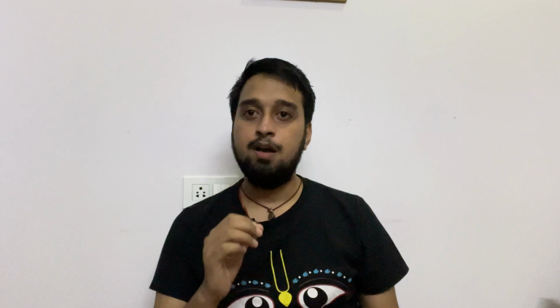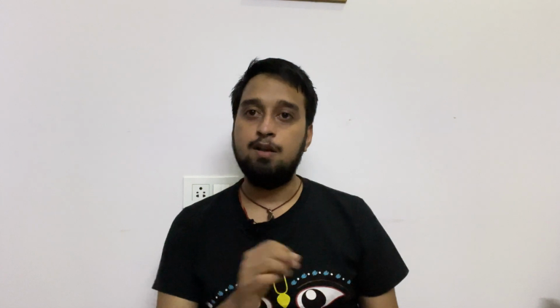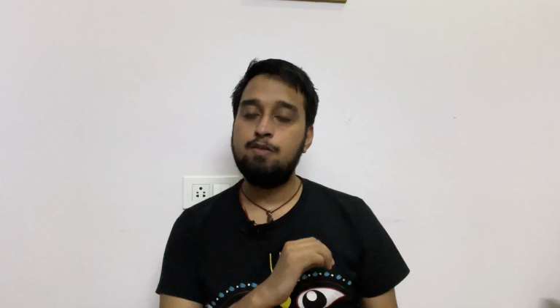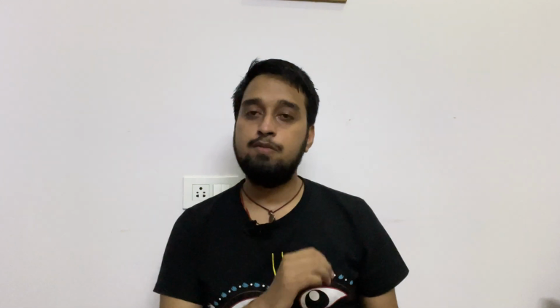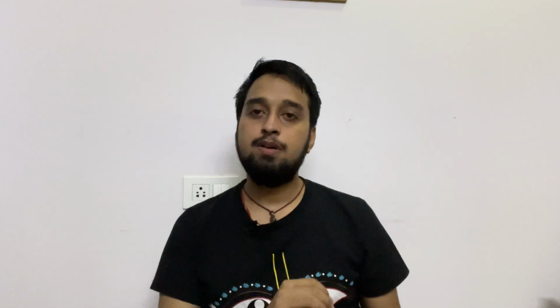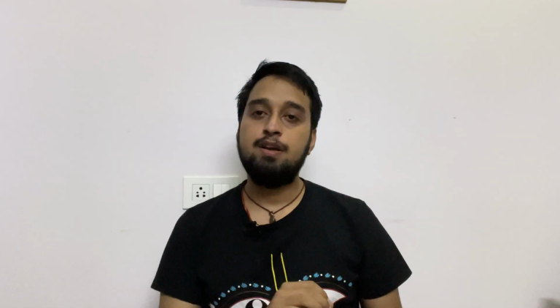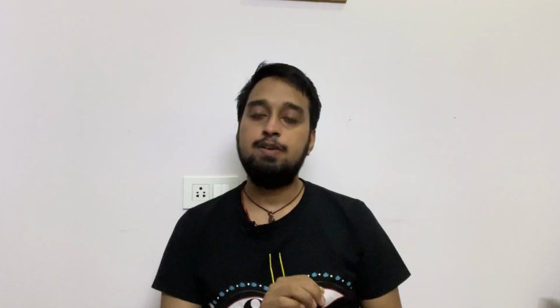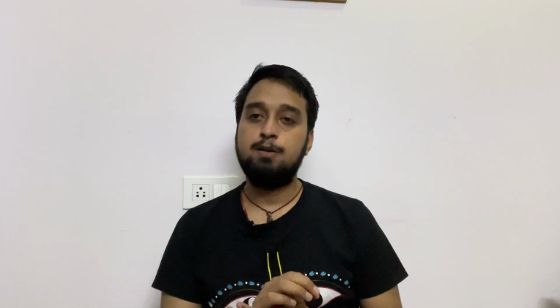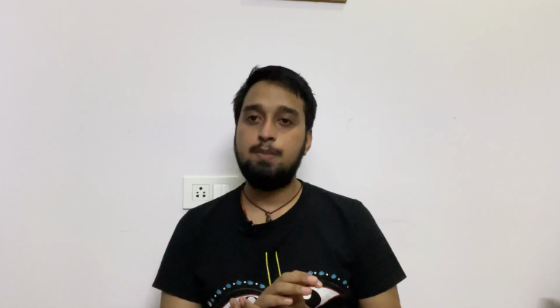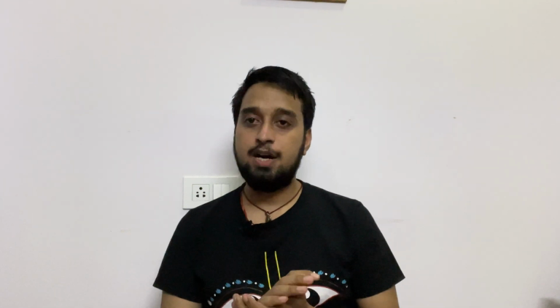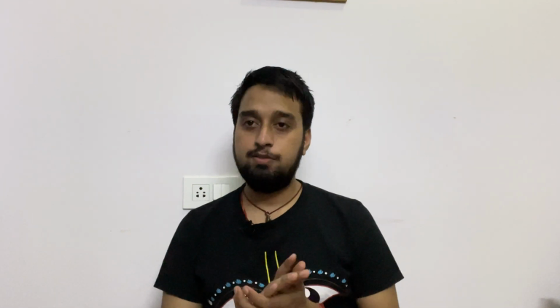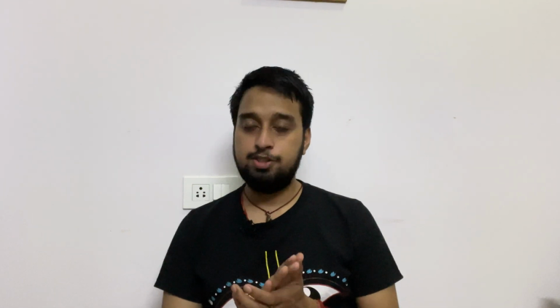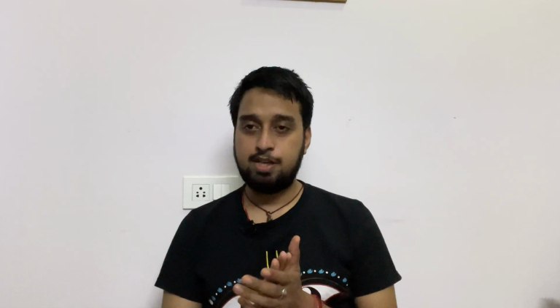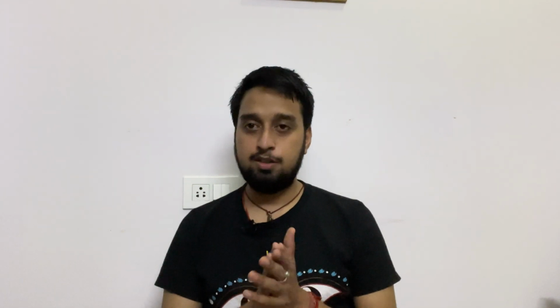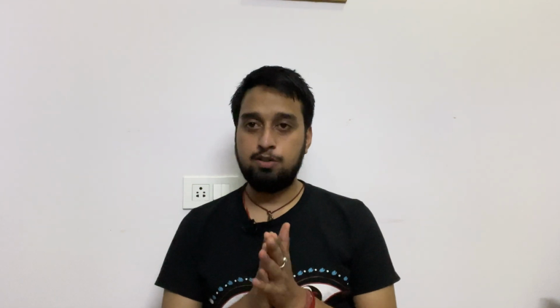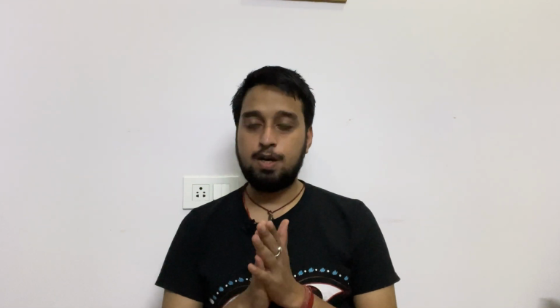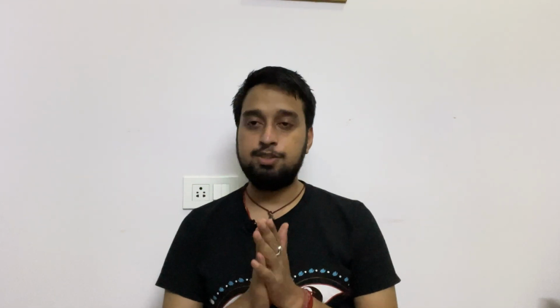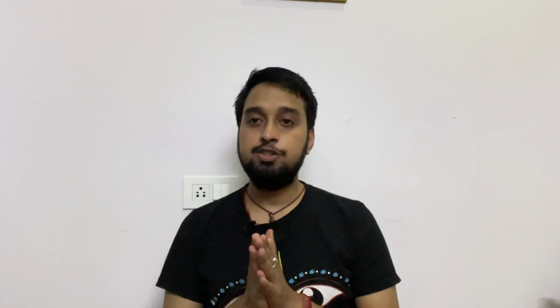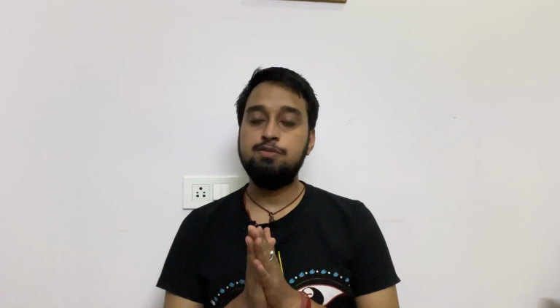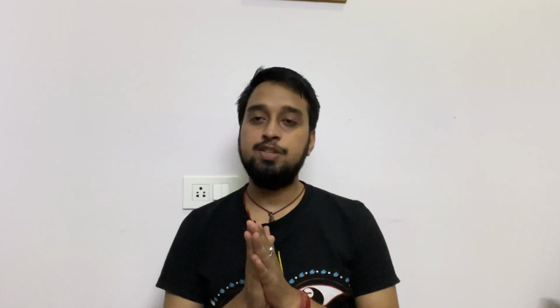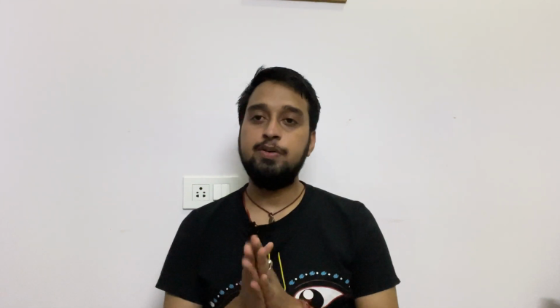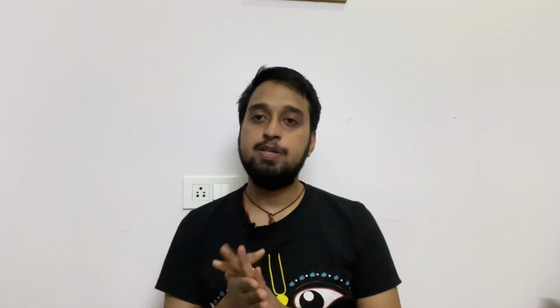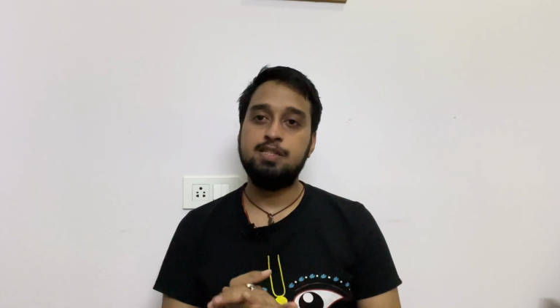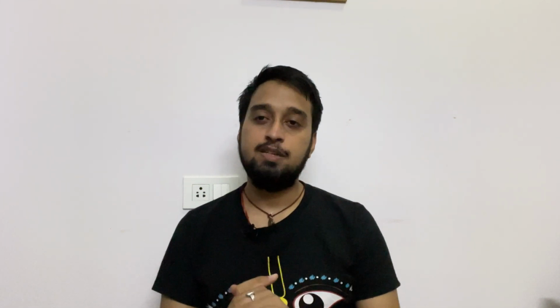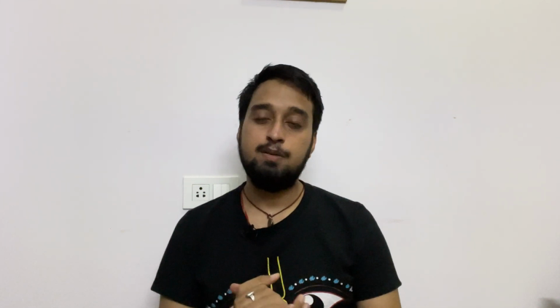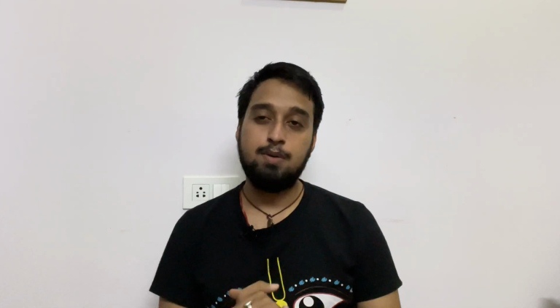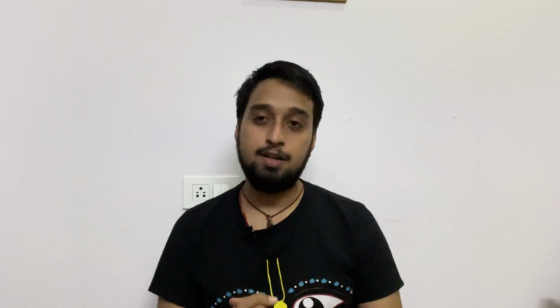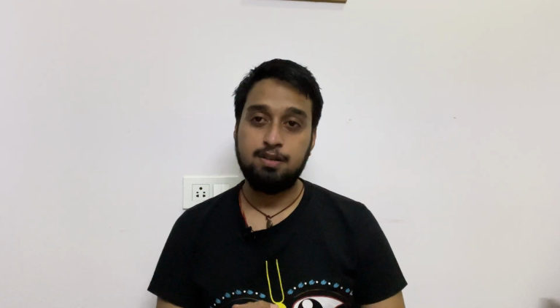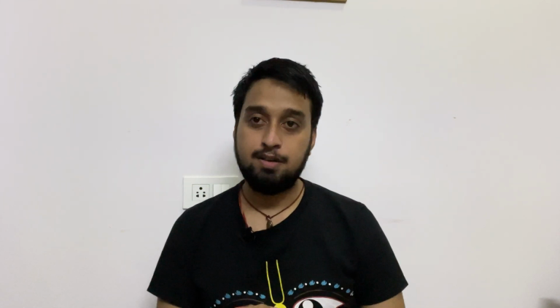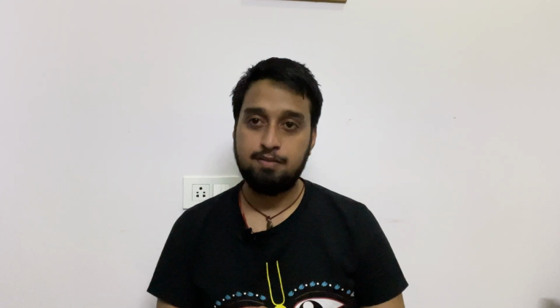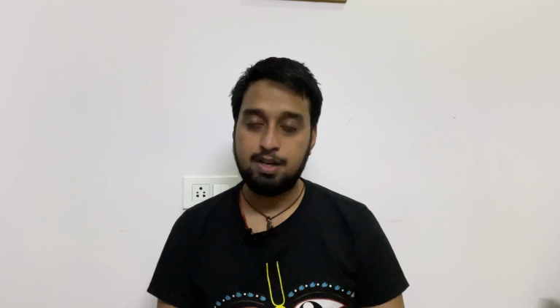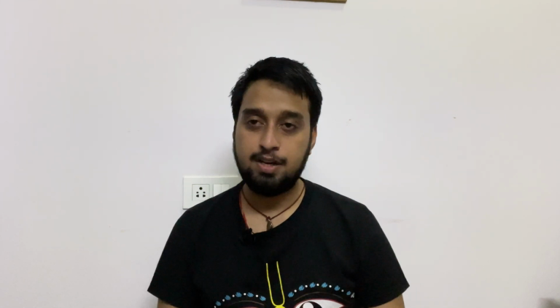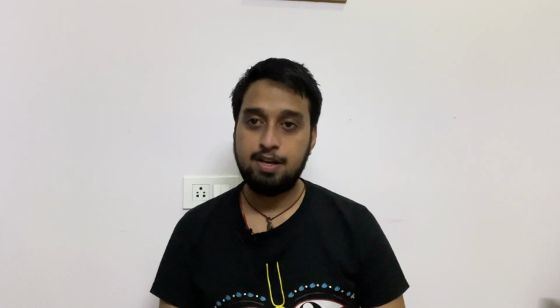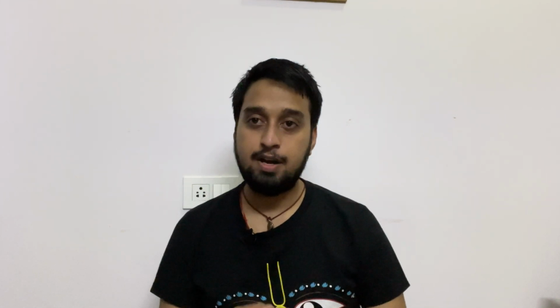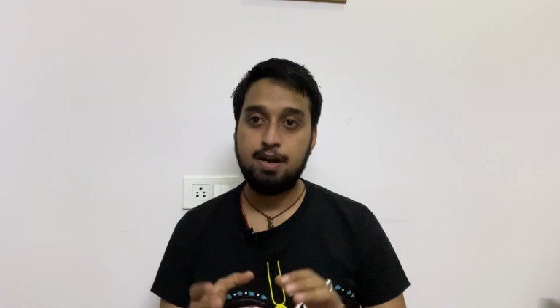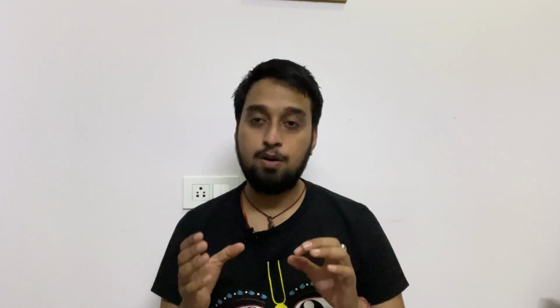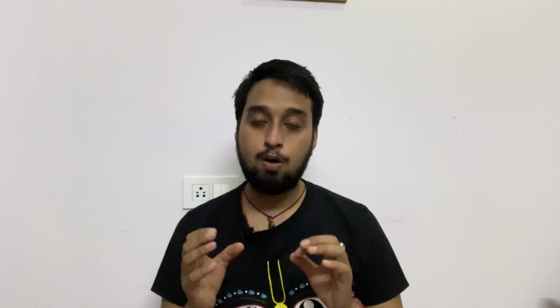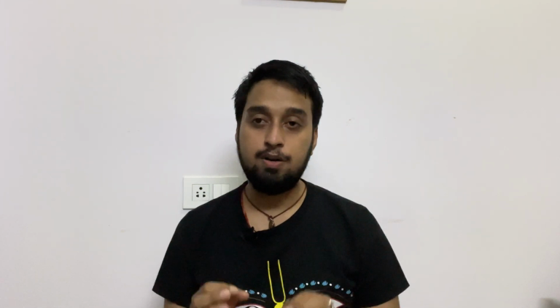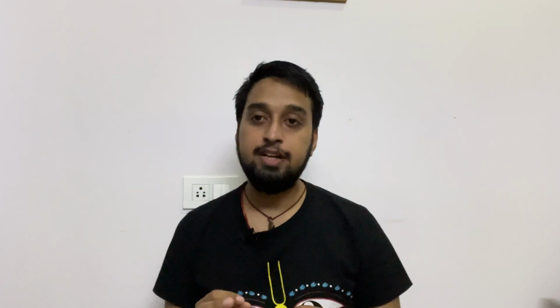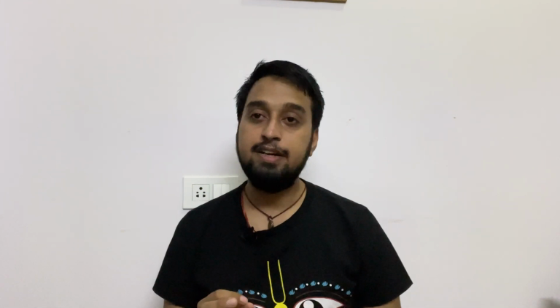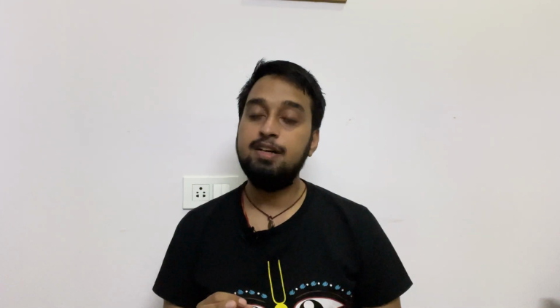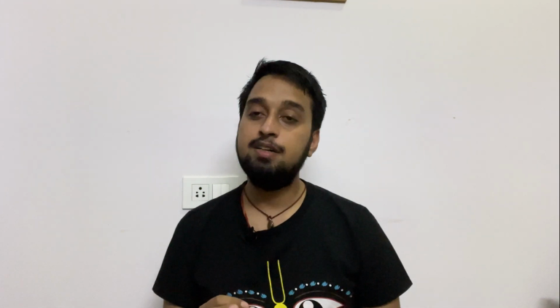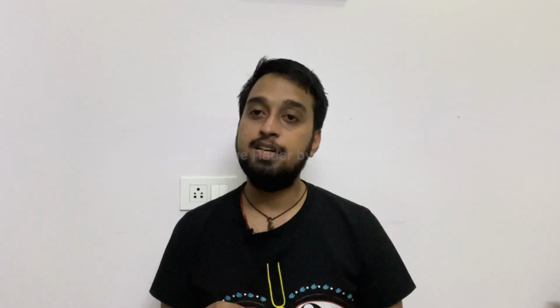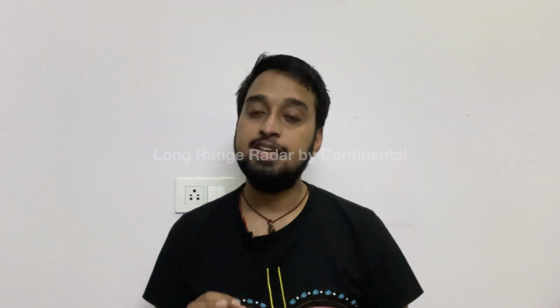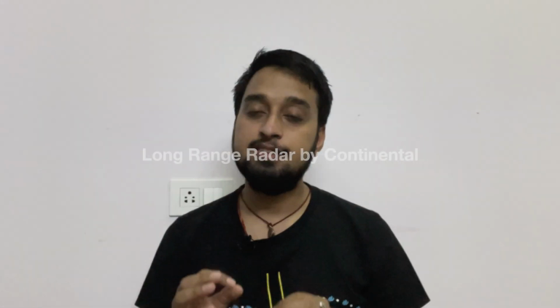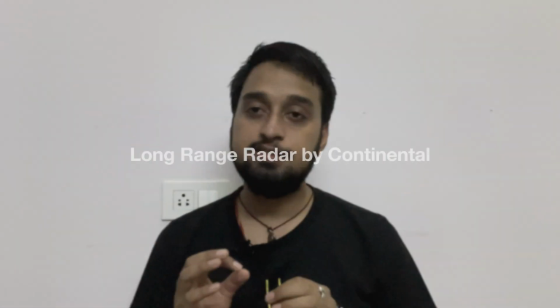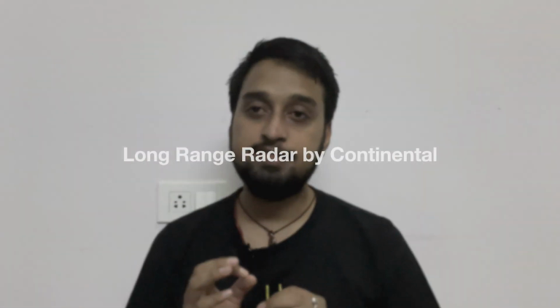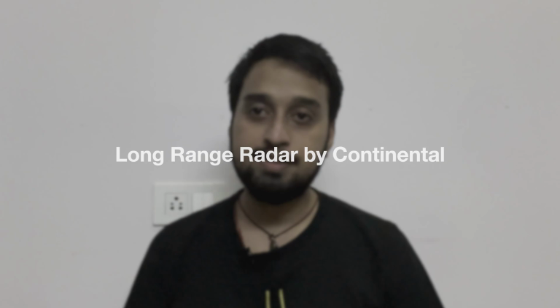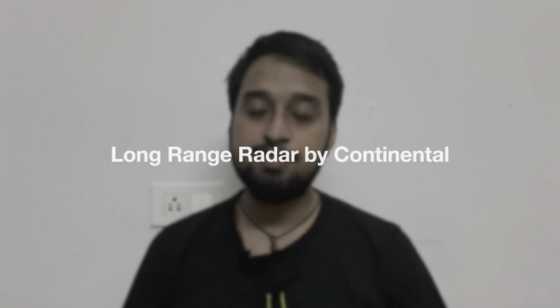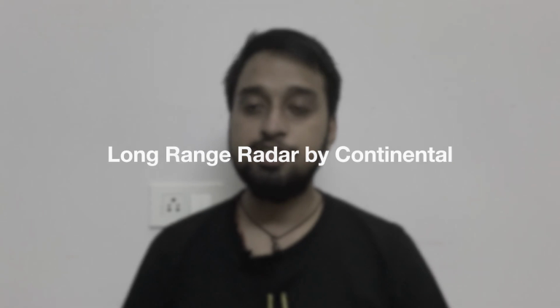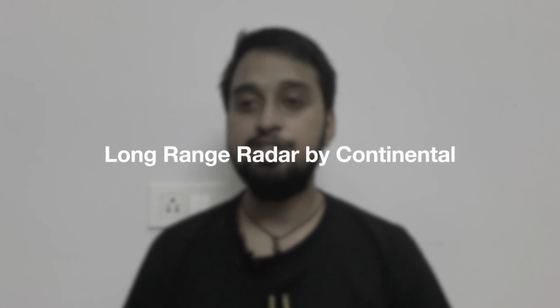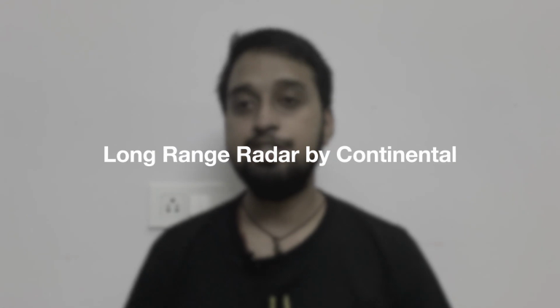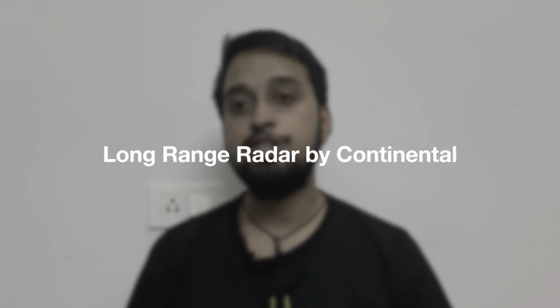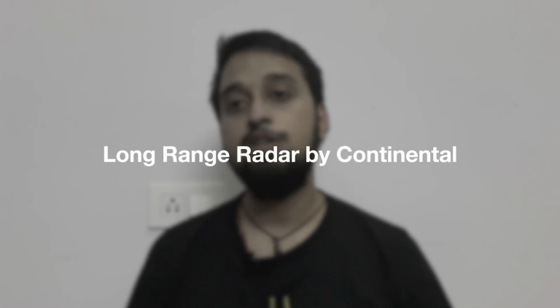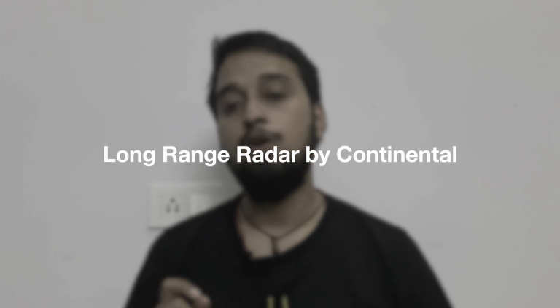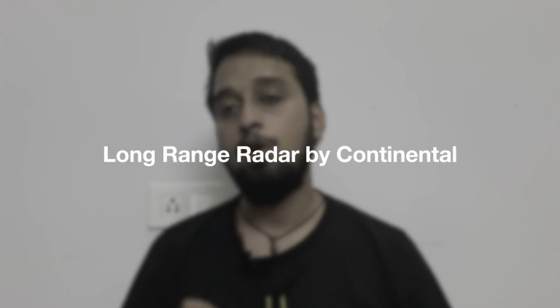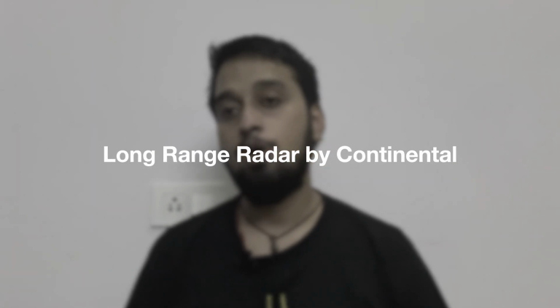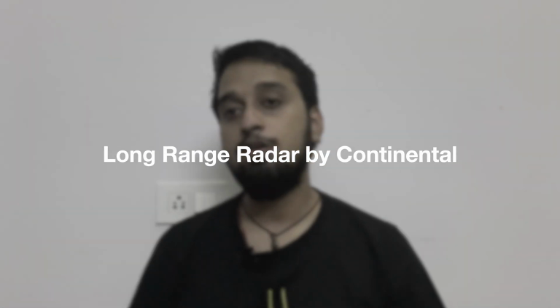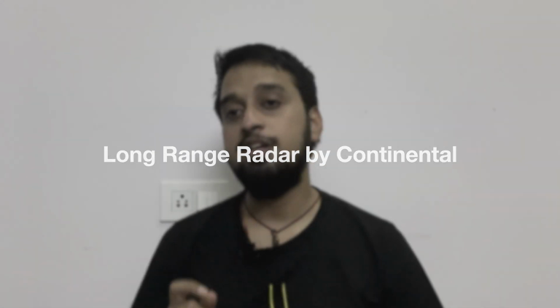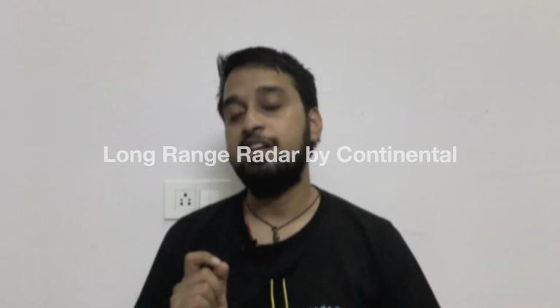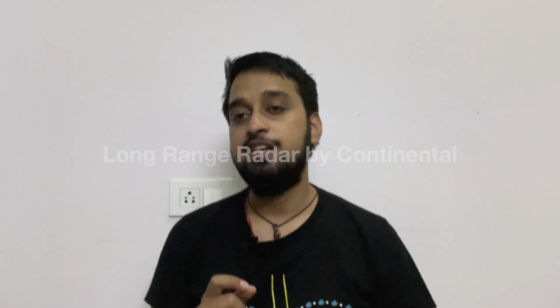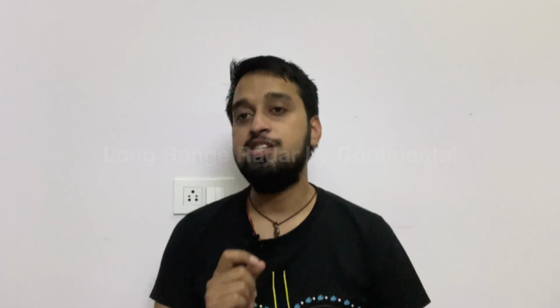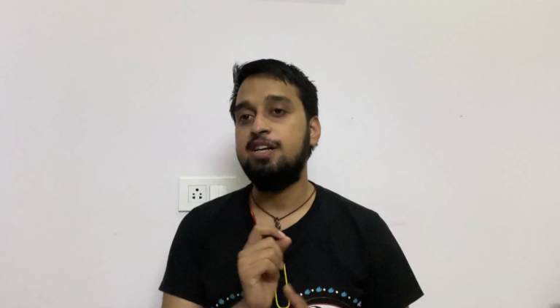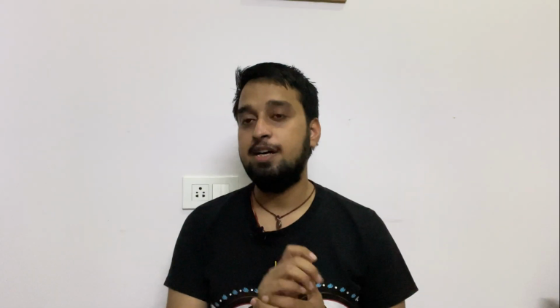Hello everyone and welcome back to the channel. Today we are going to talk about the 6th generation long range radar of Continental.